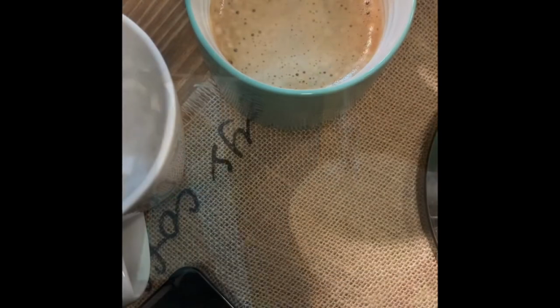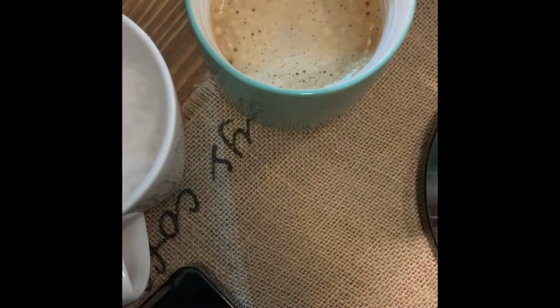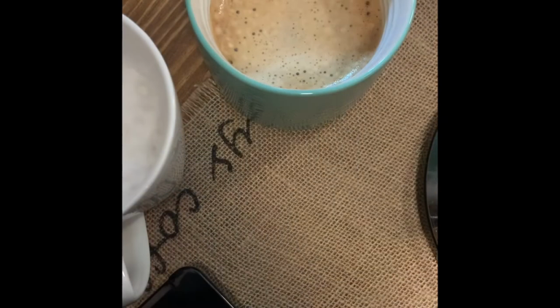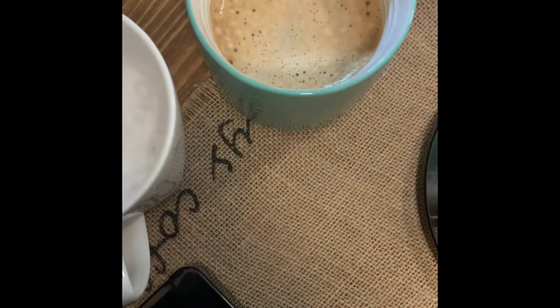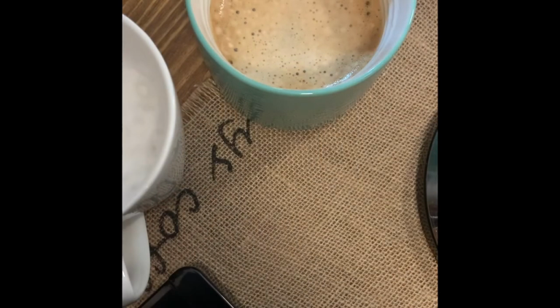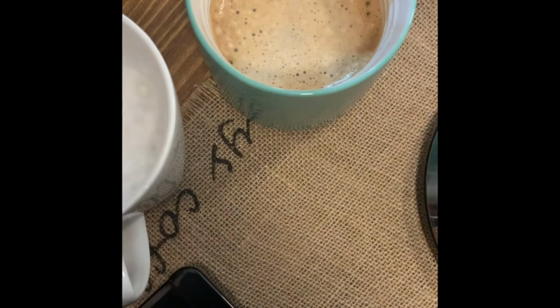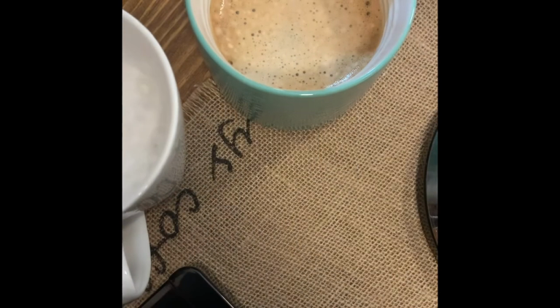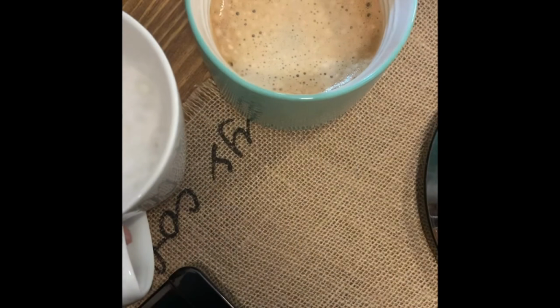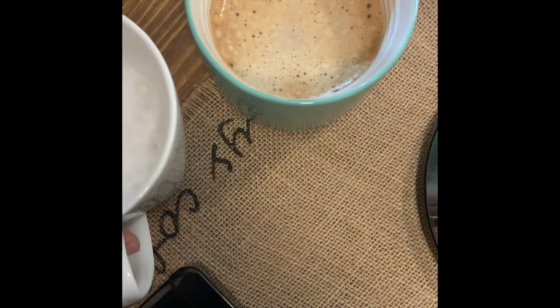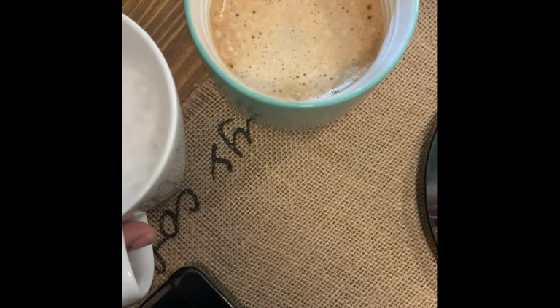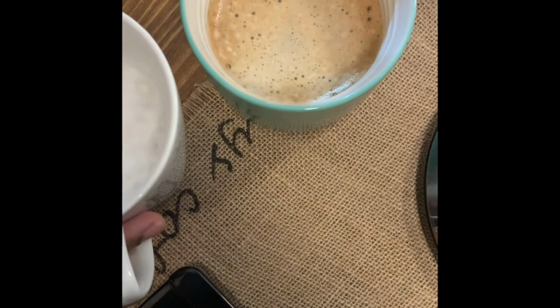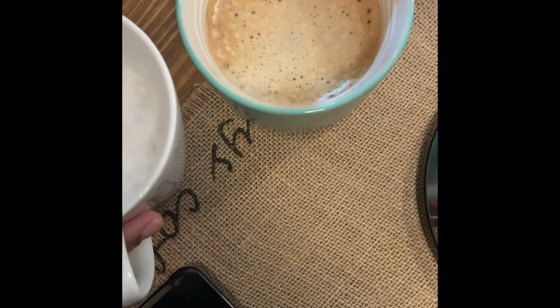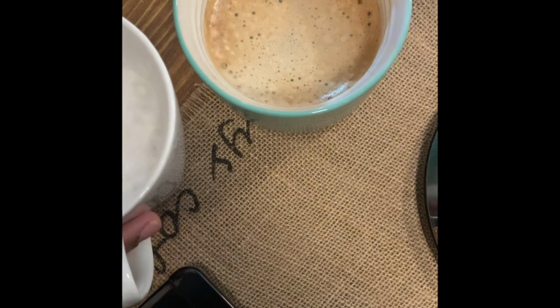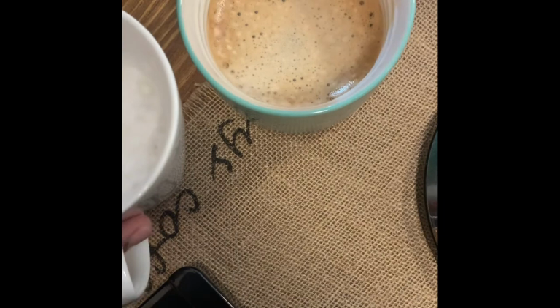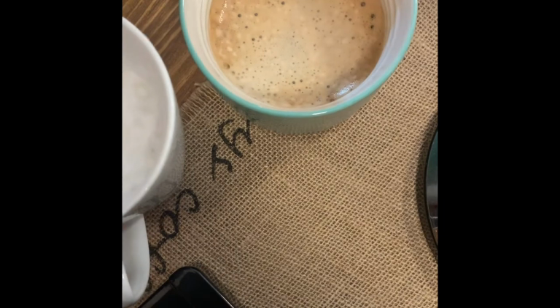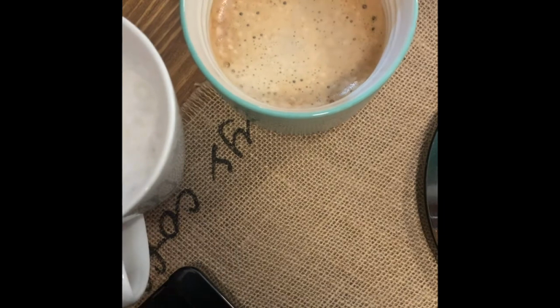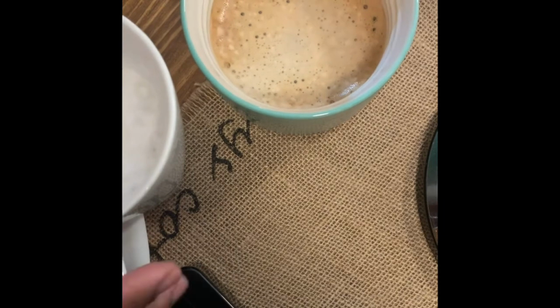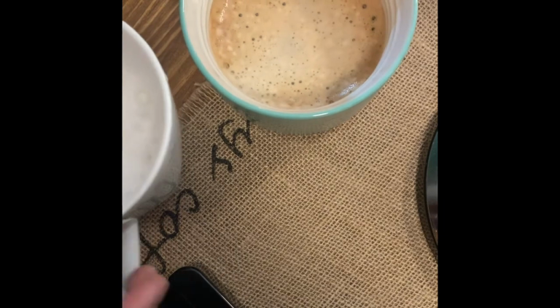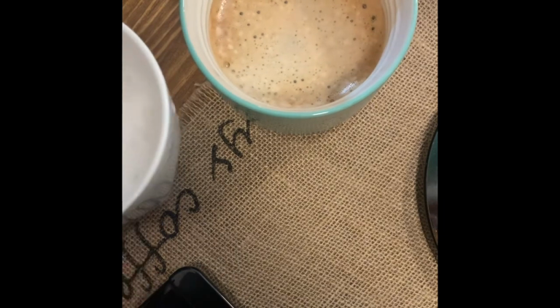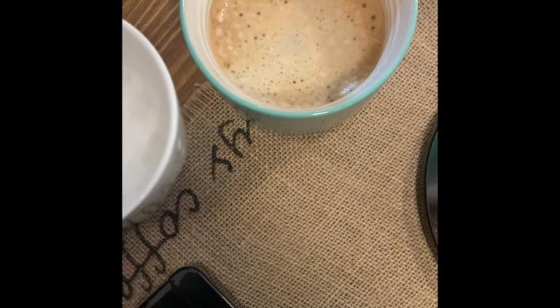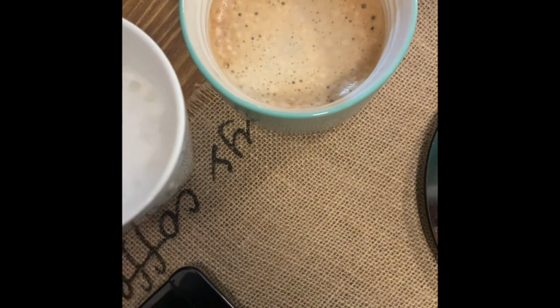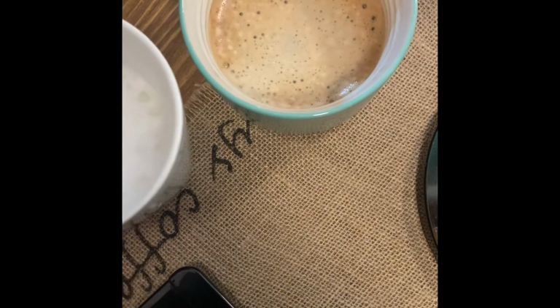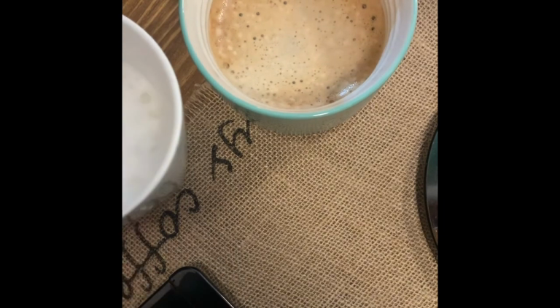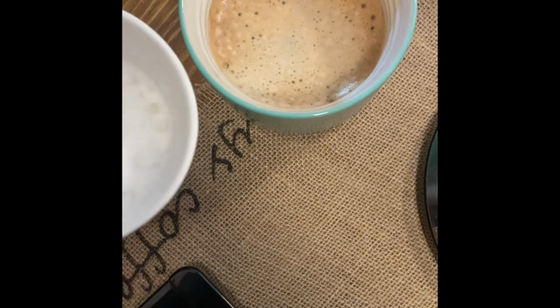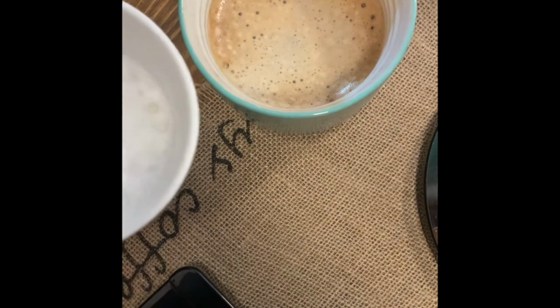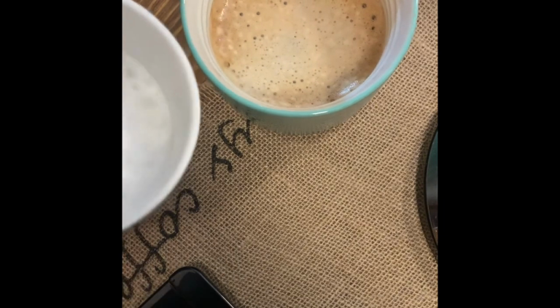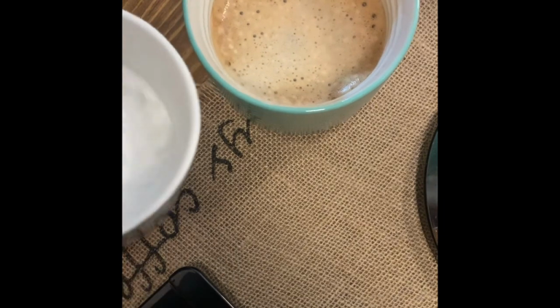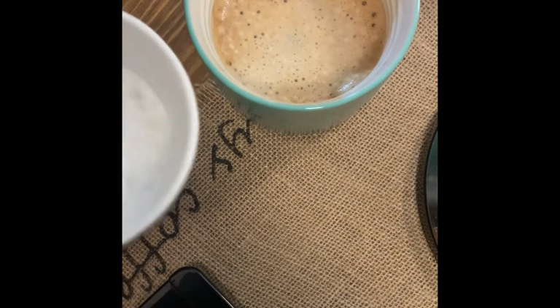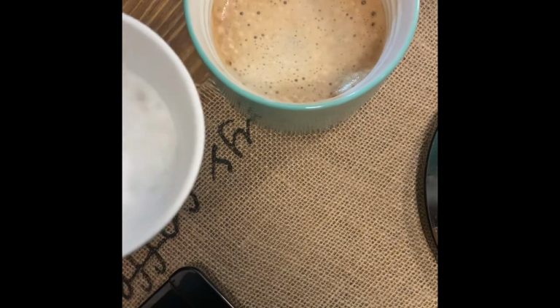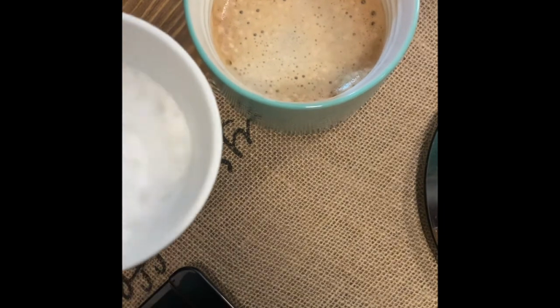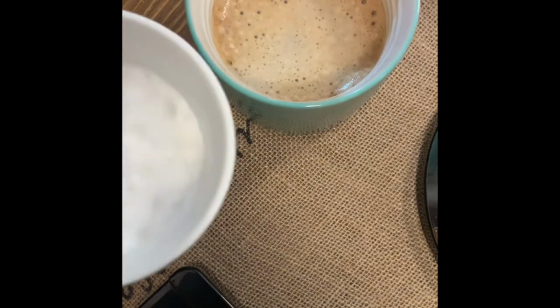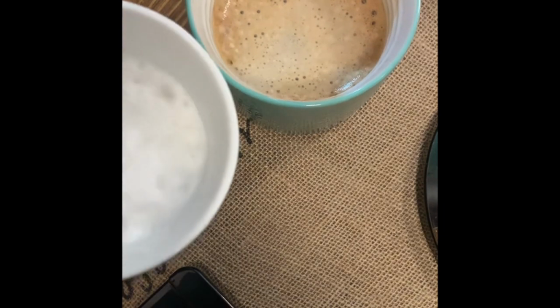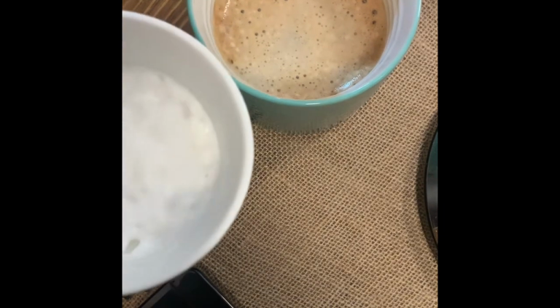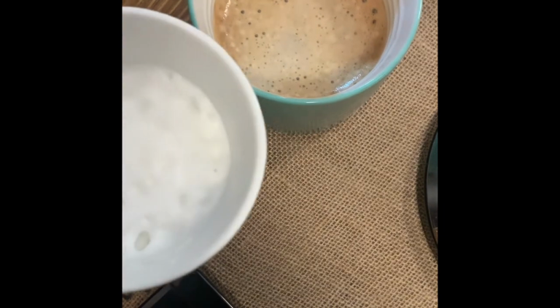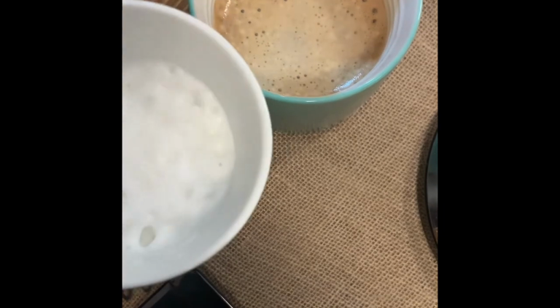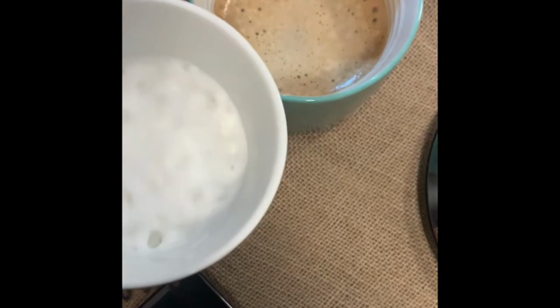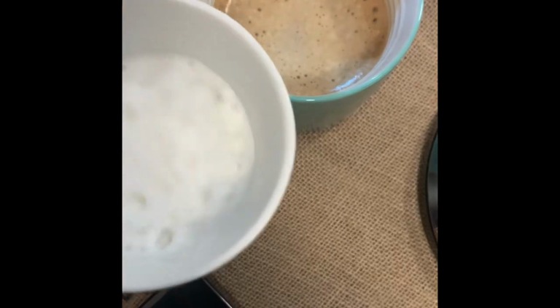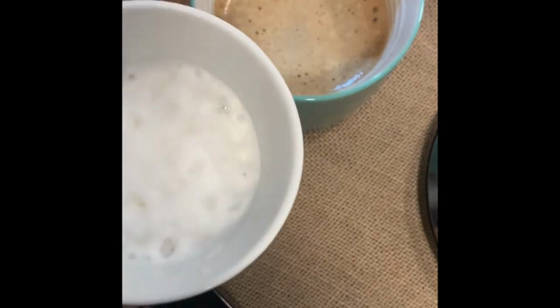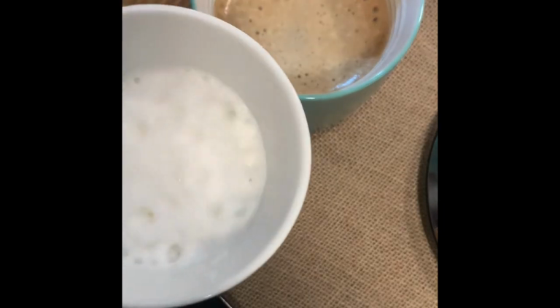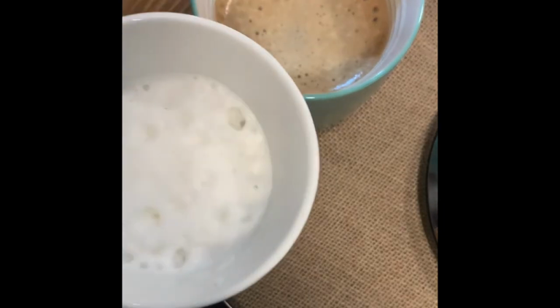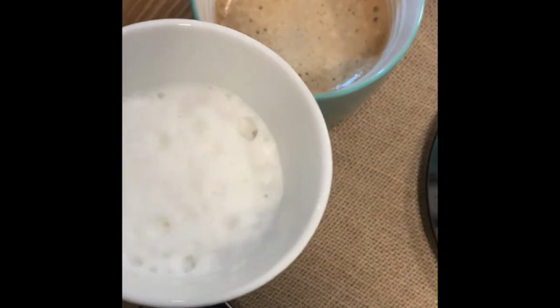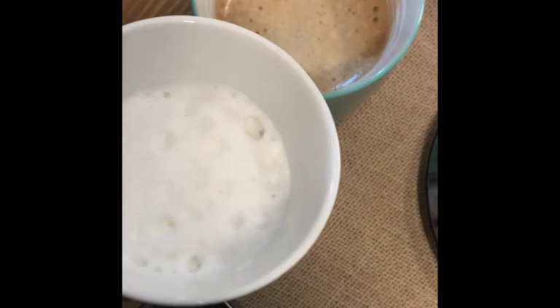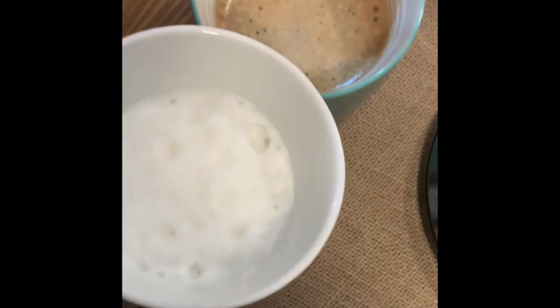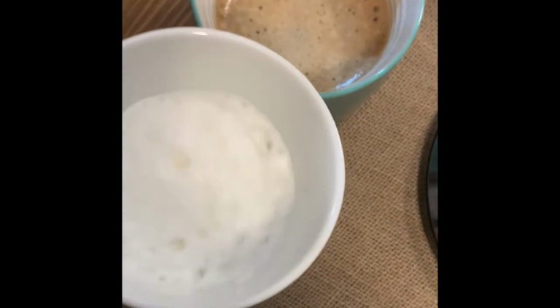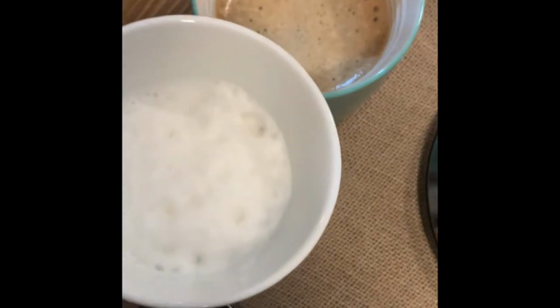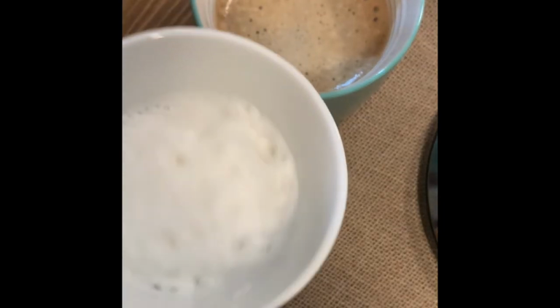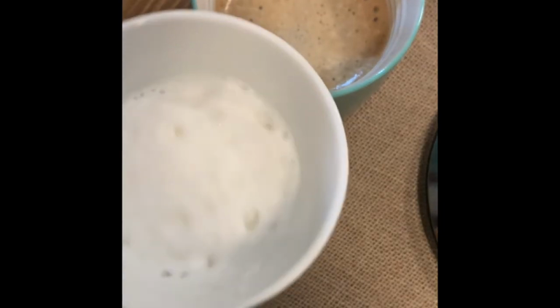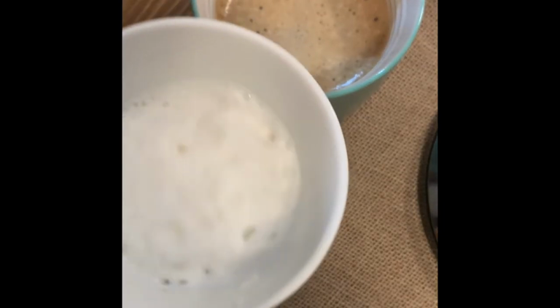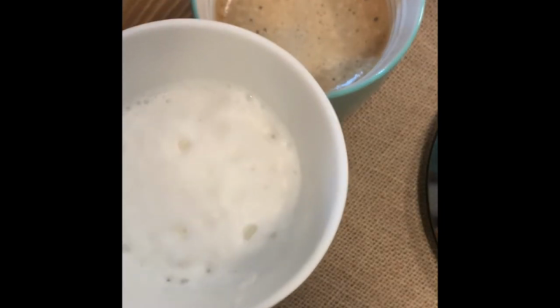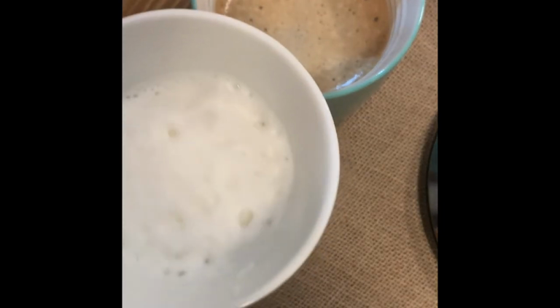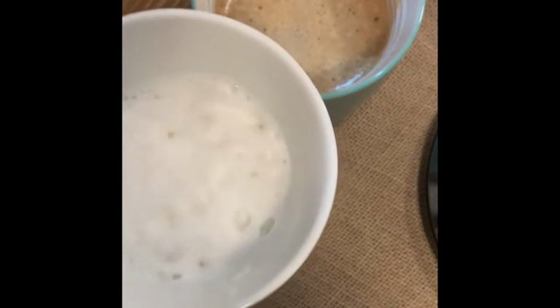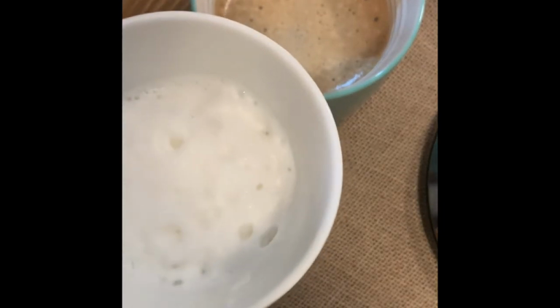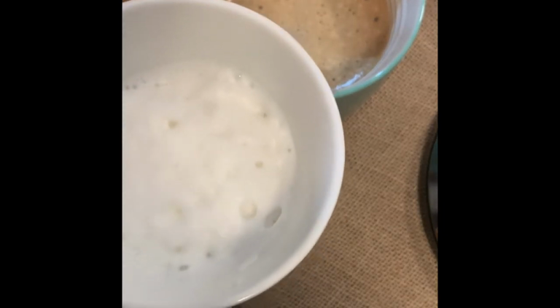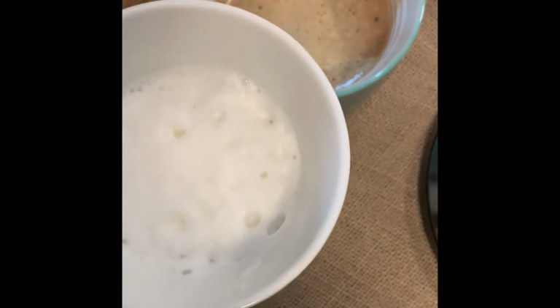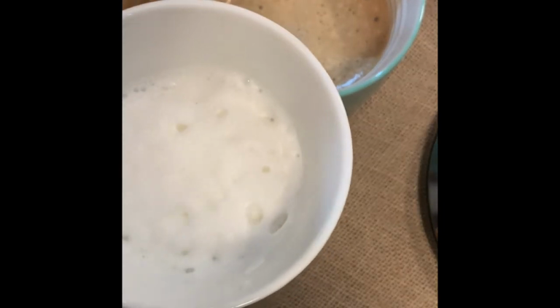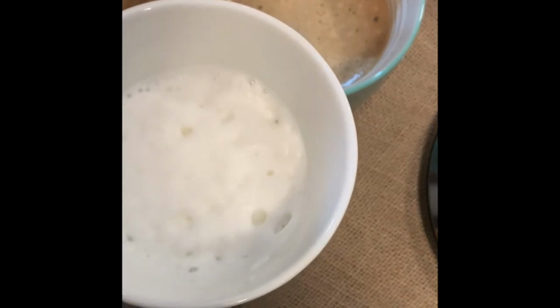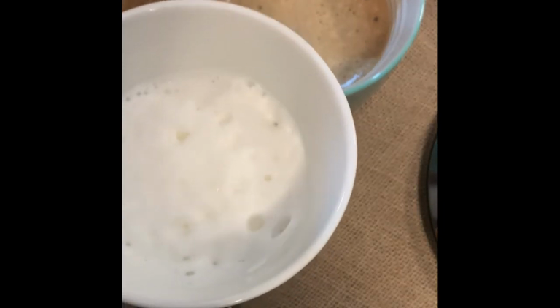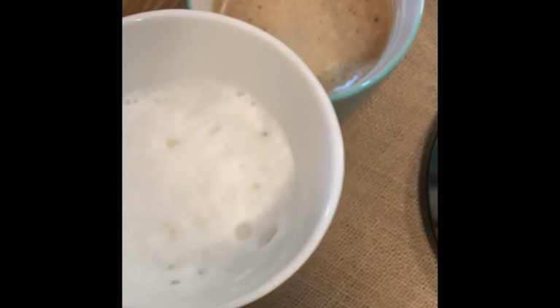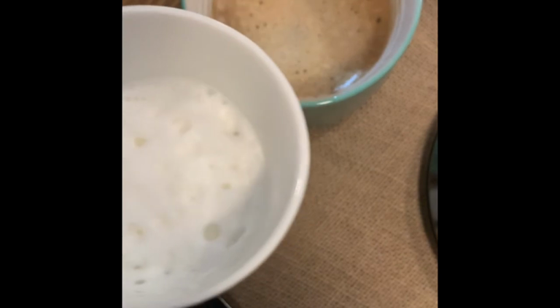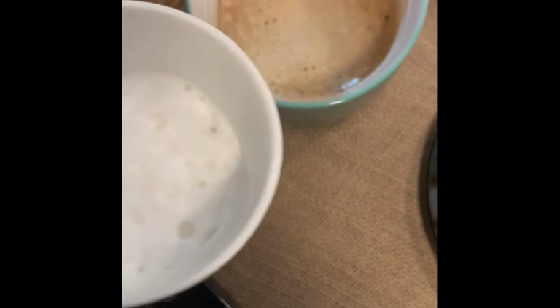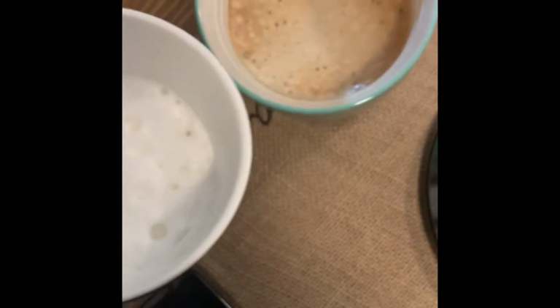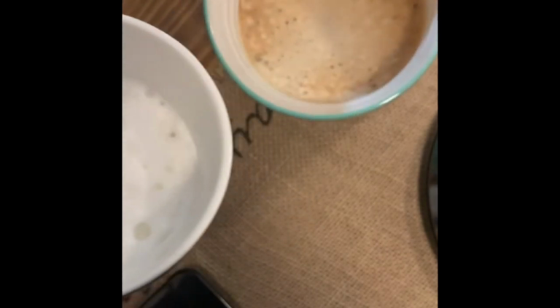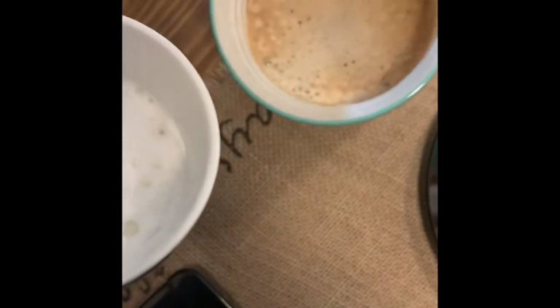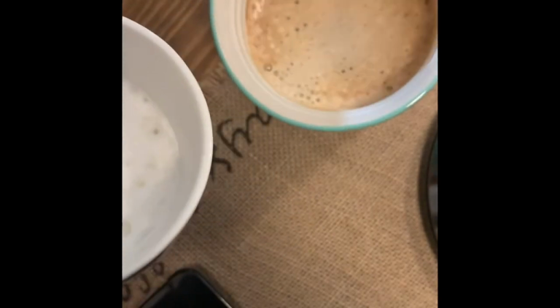Now it's time to pour in our froth. I am not a barista, so that is a lot of bubbles for some people.